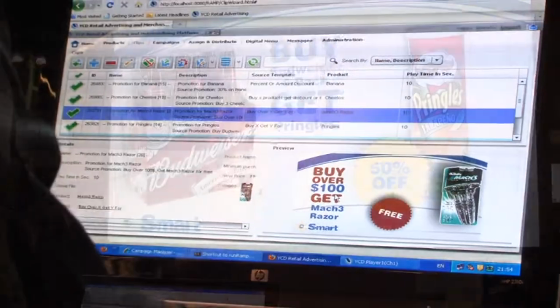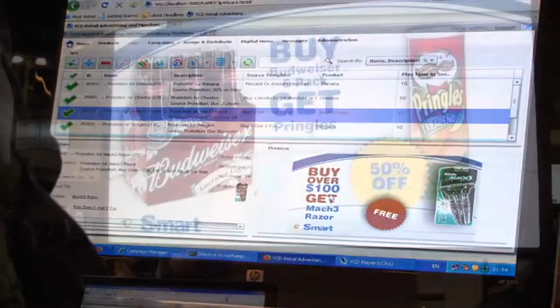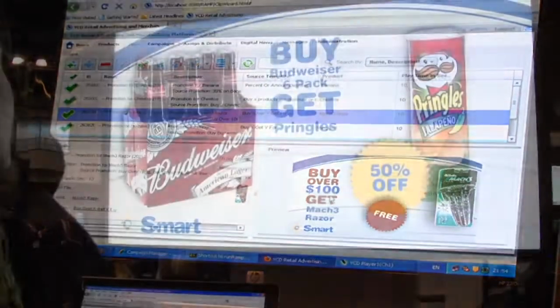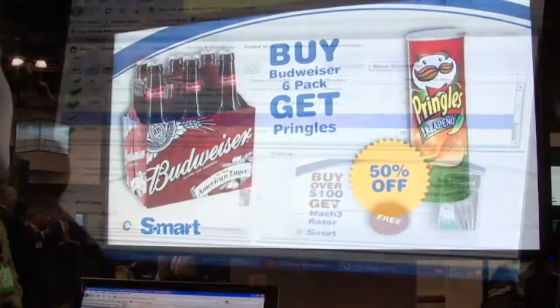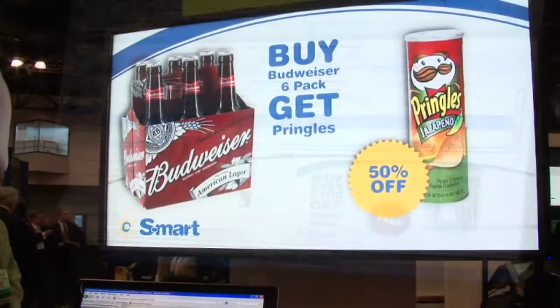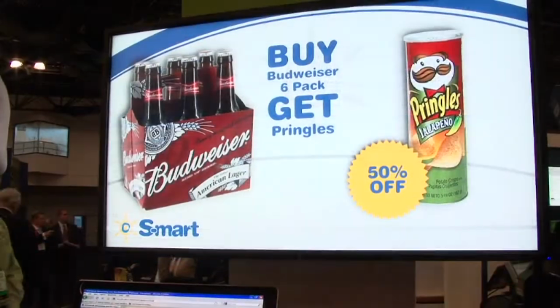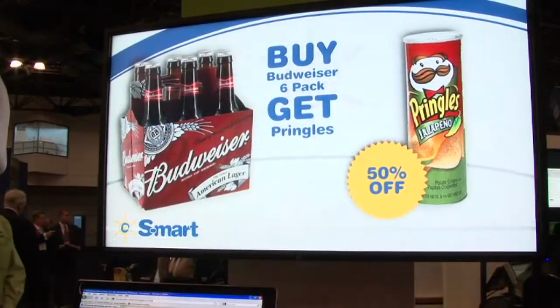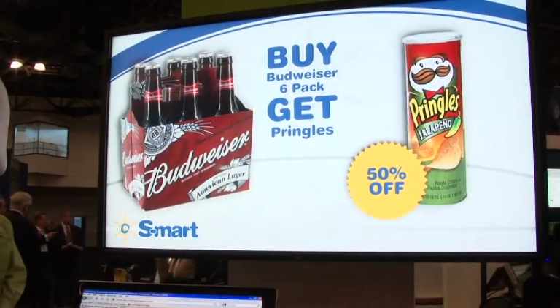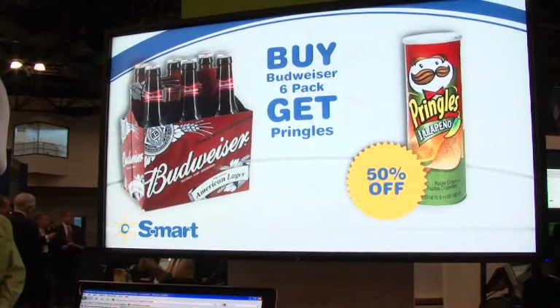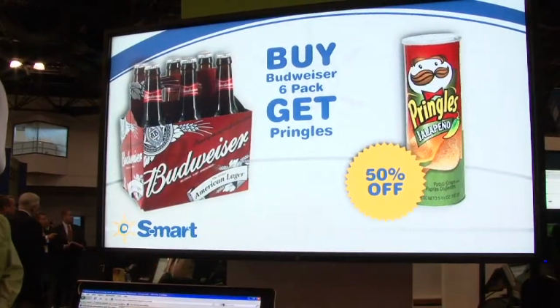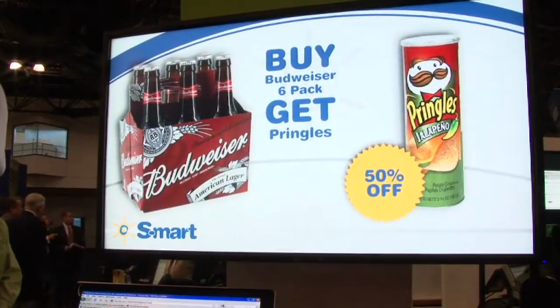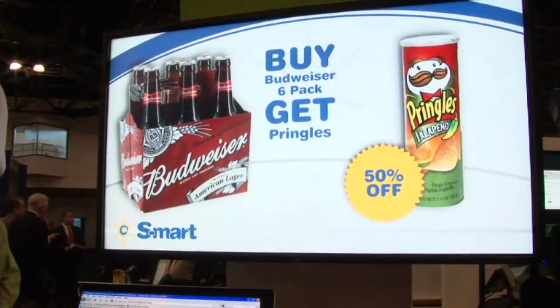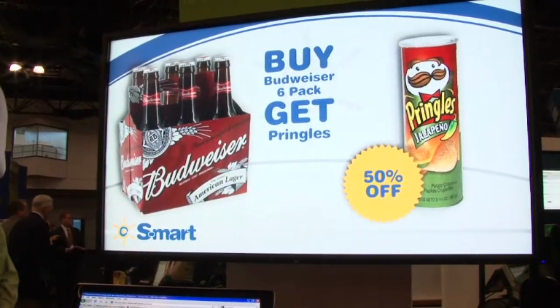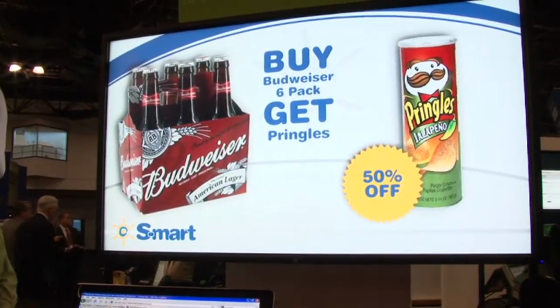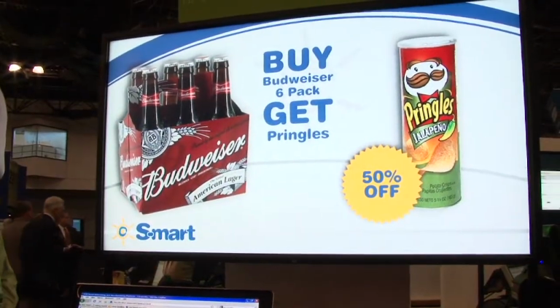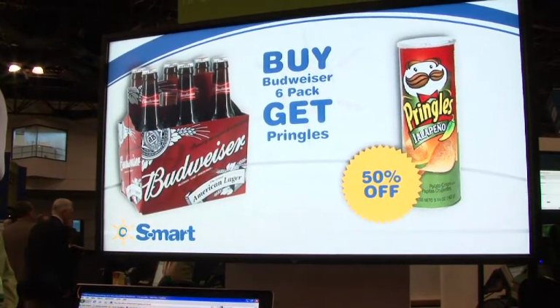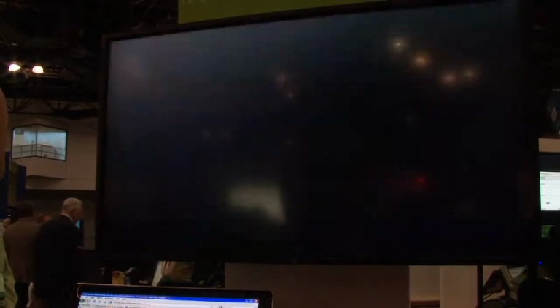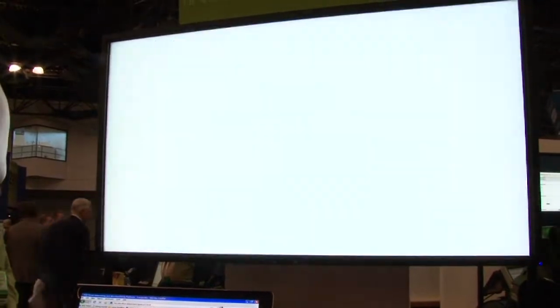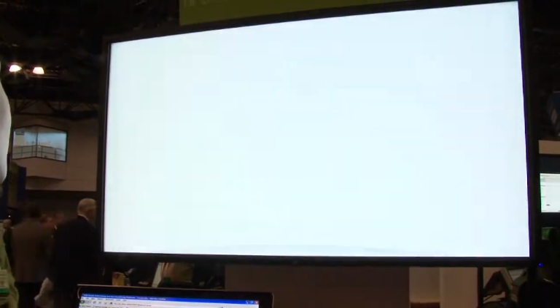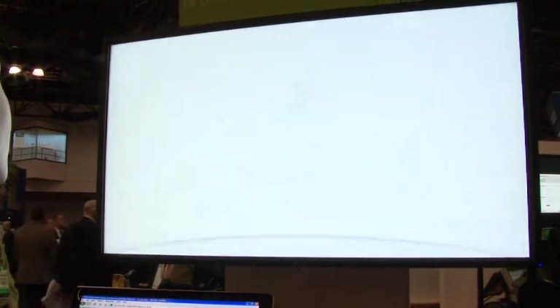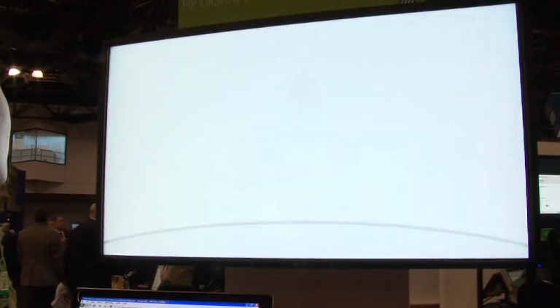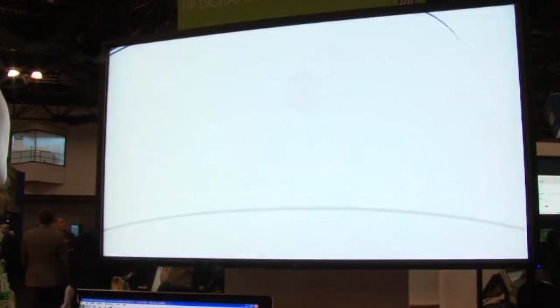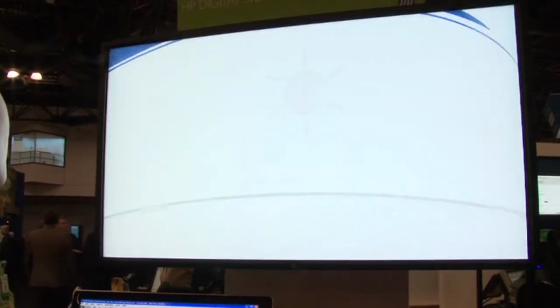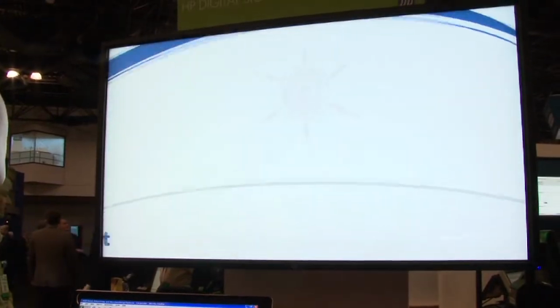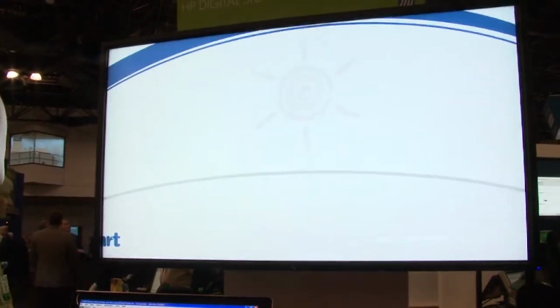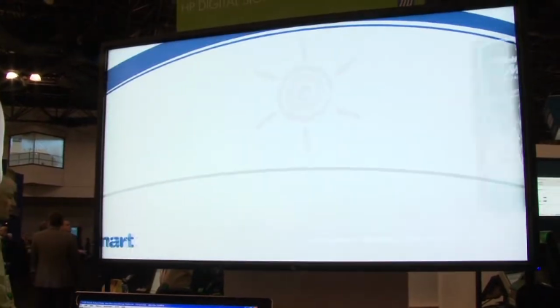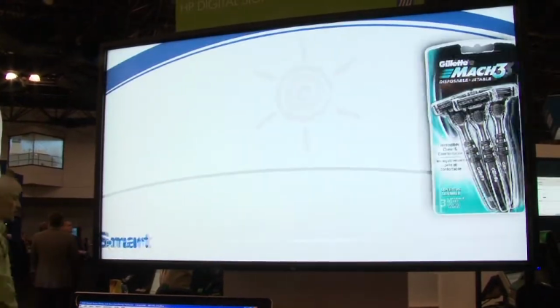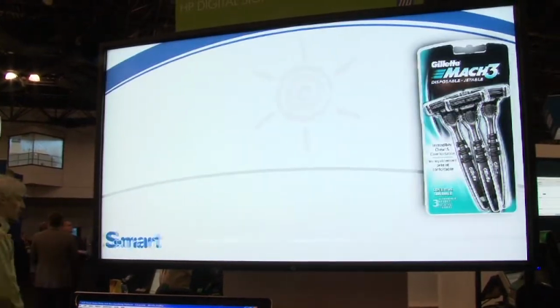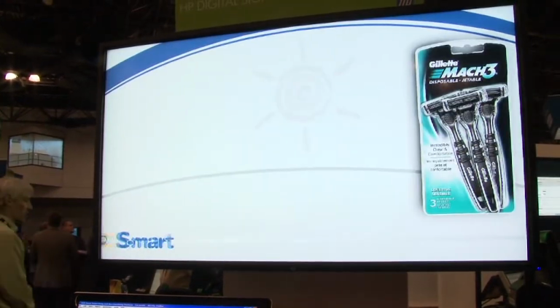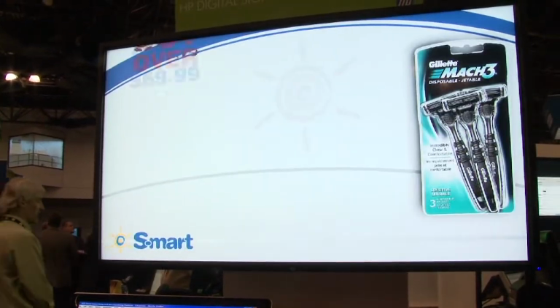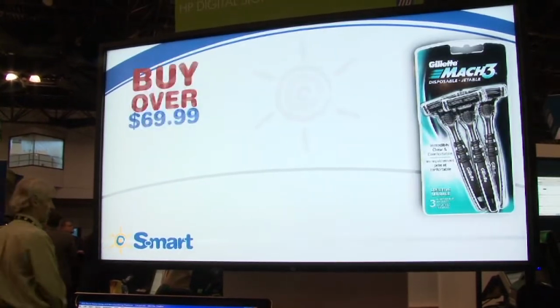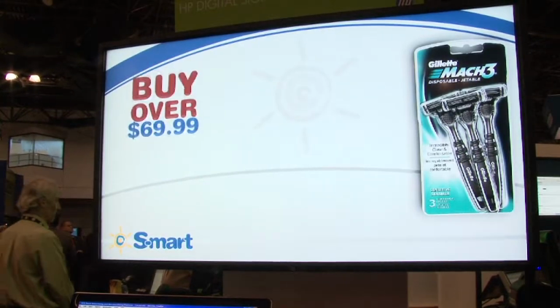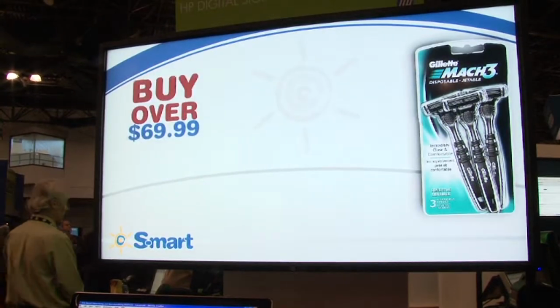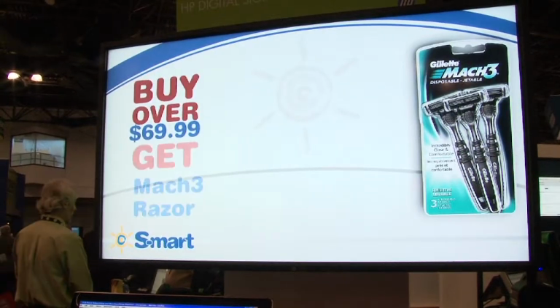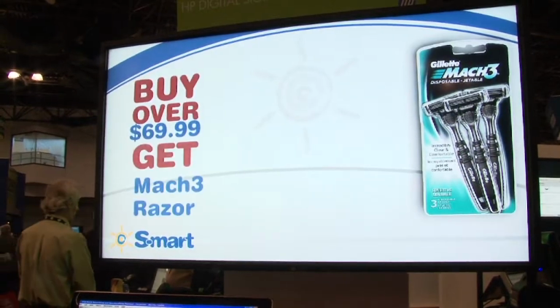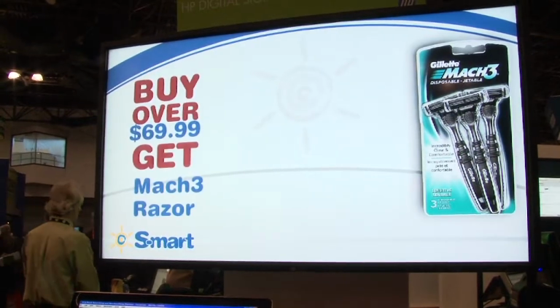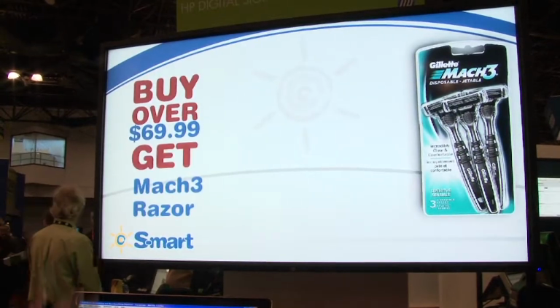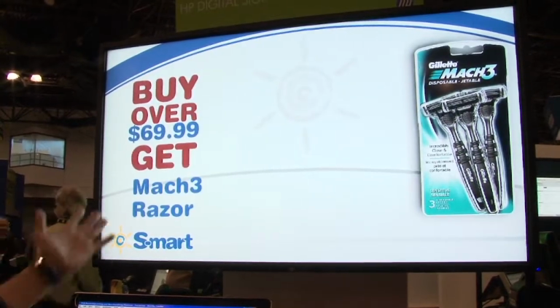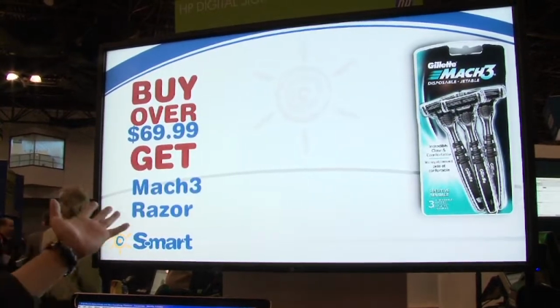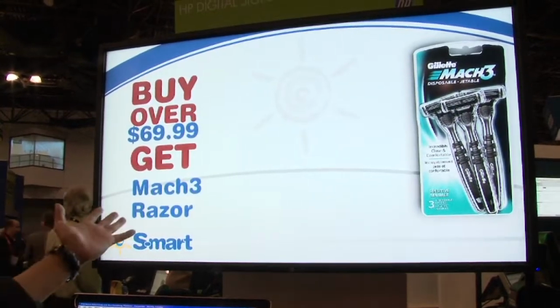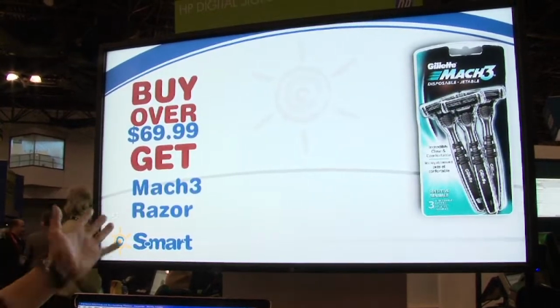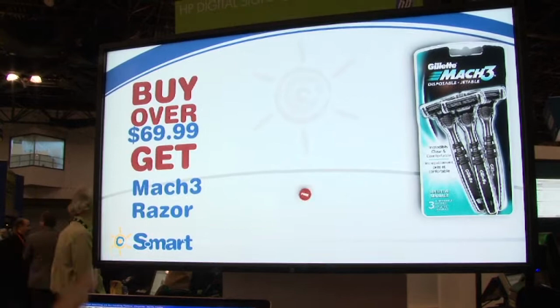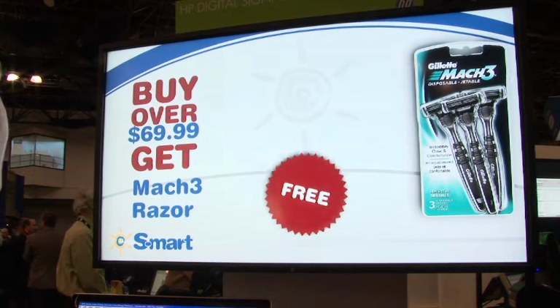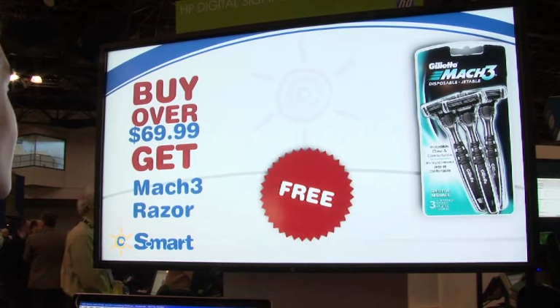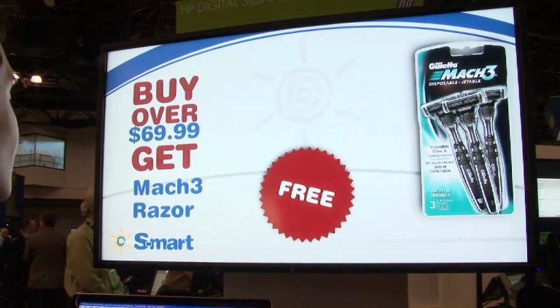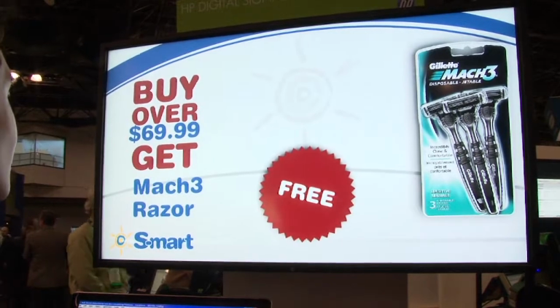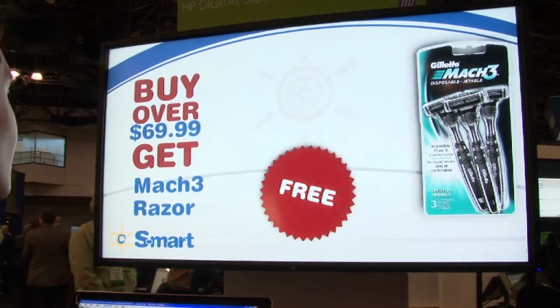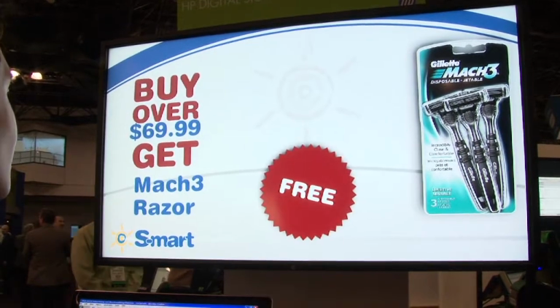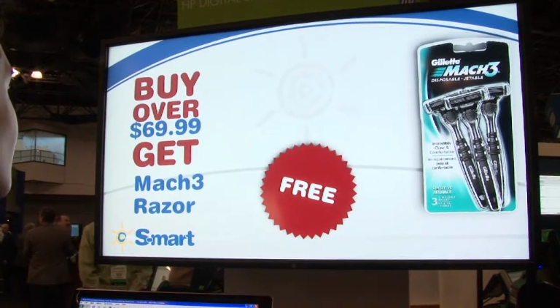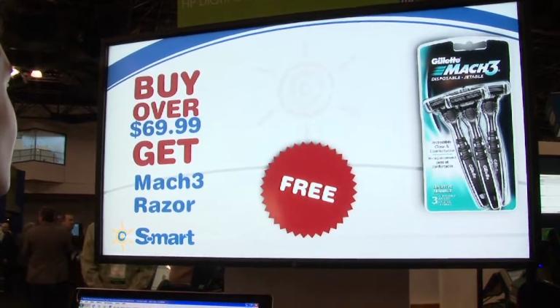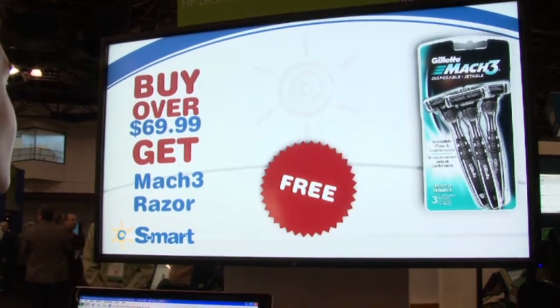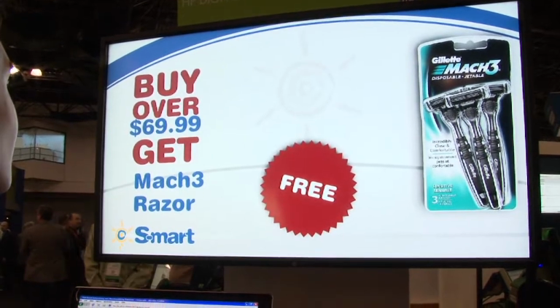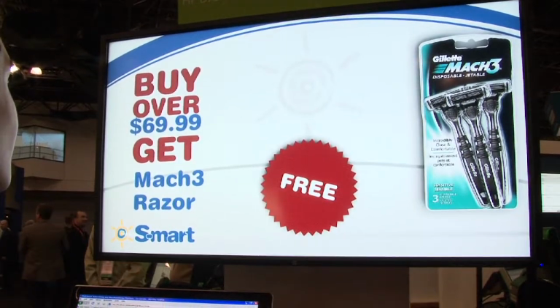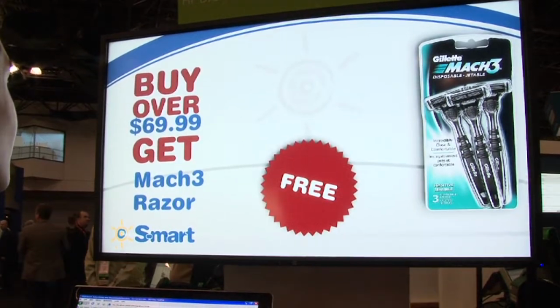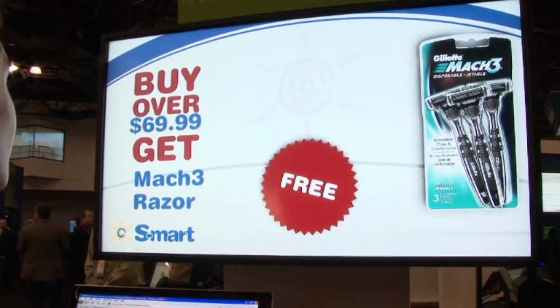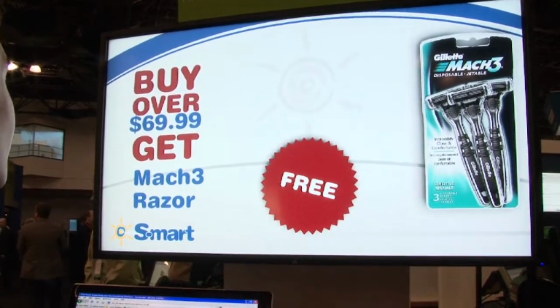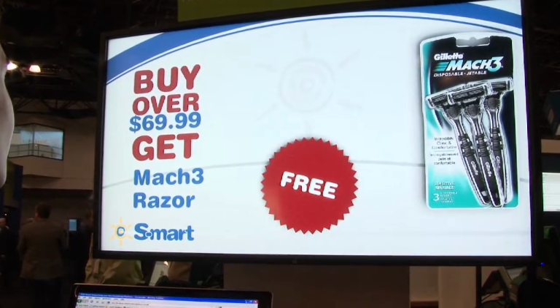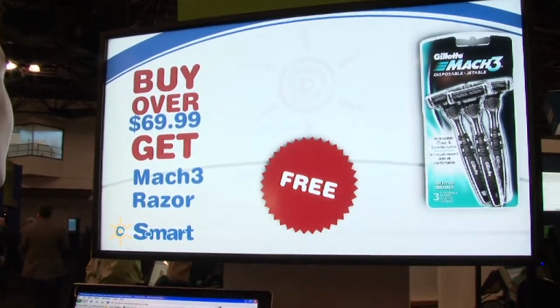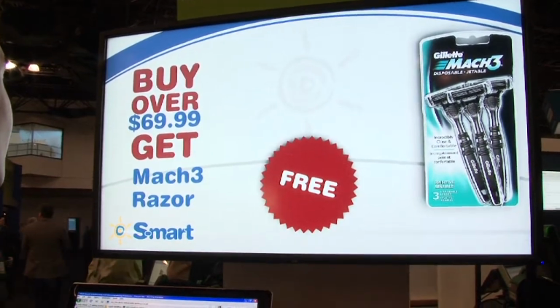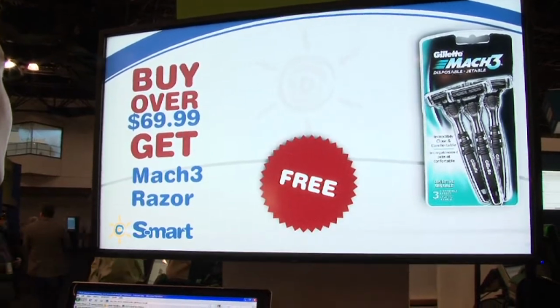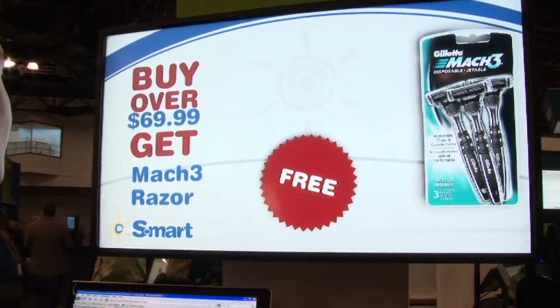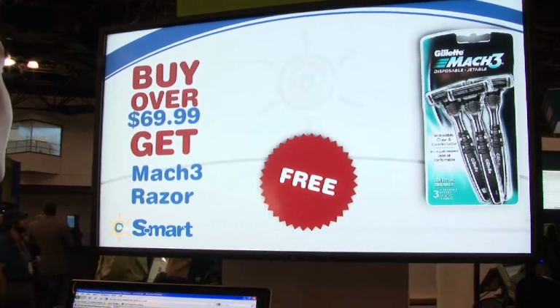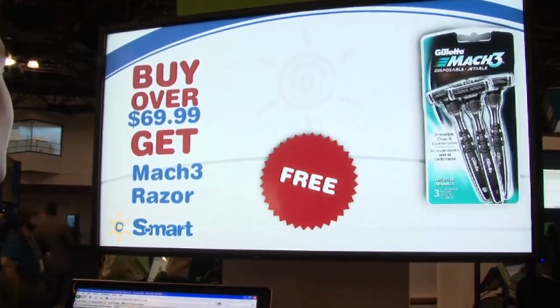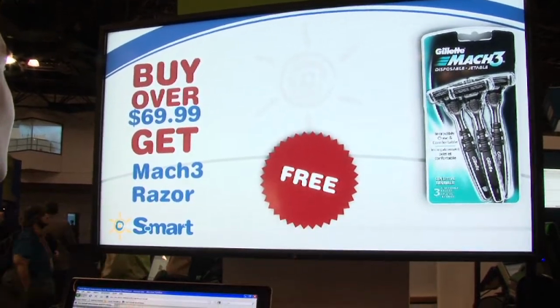You press Save. When it refreshes the queue, you'll see $69.99 show up on the screen, whereas before it was $100.